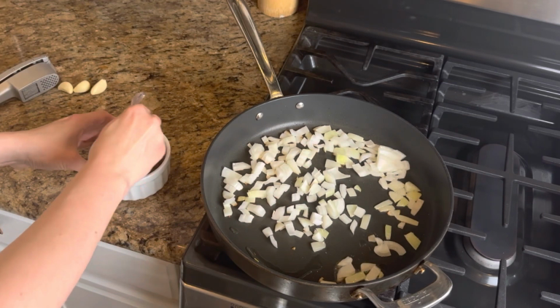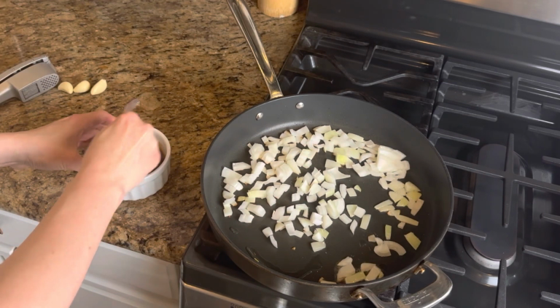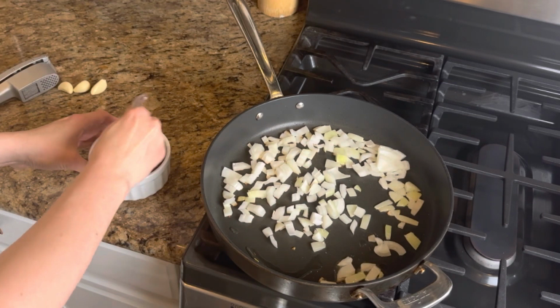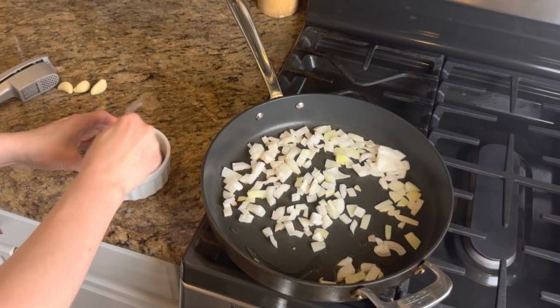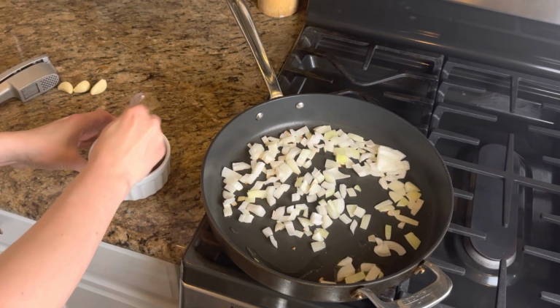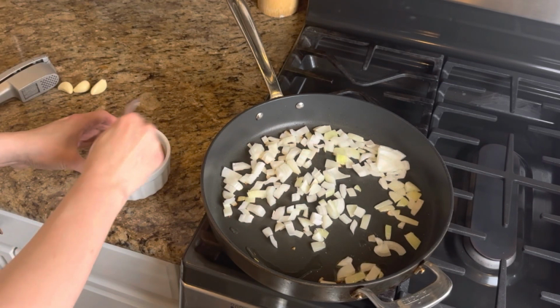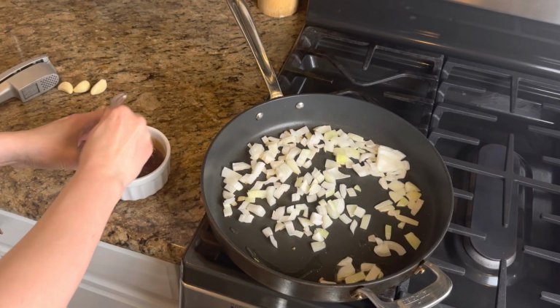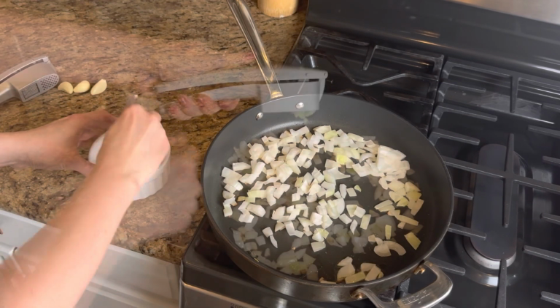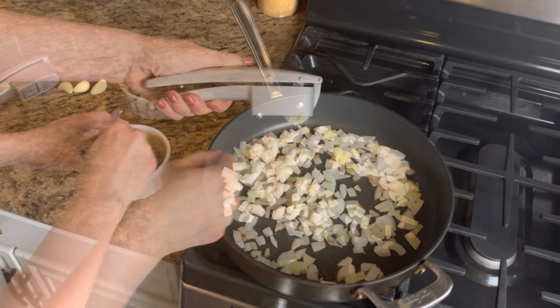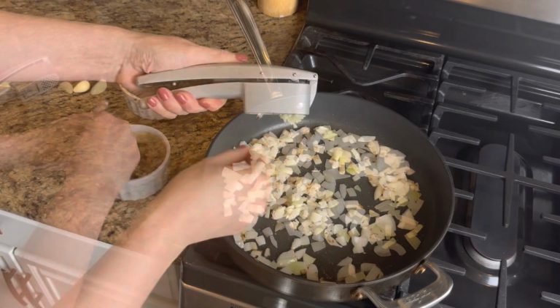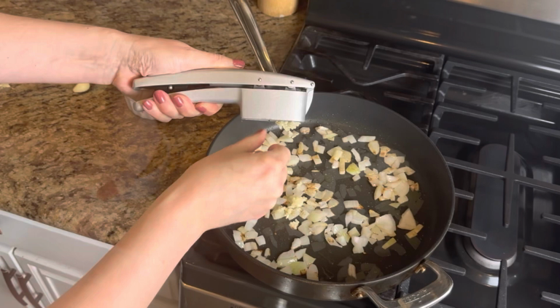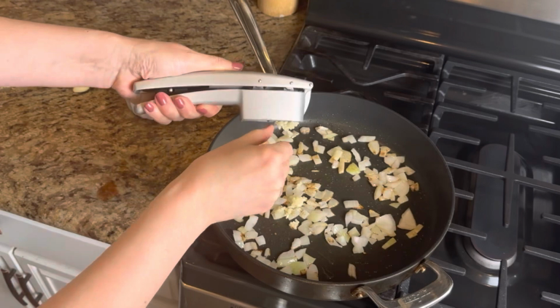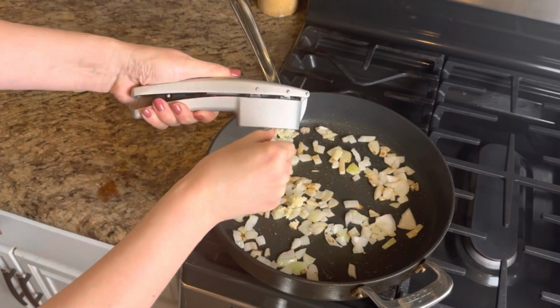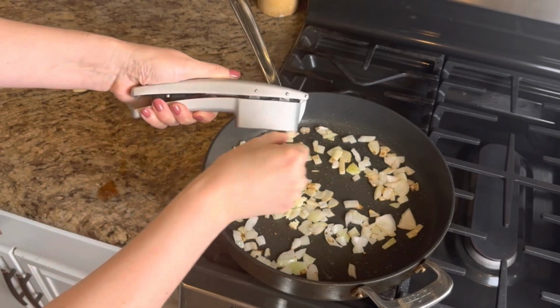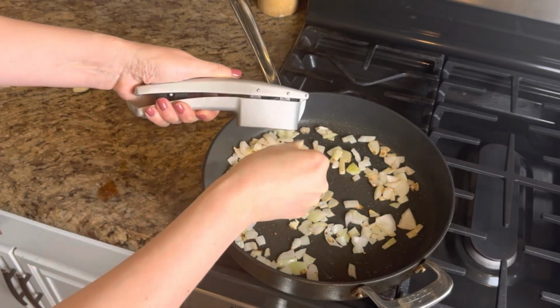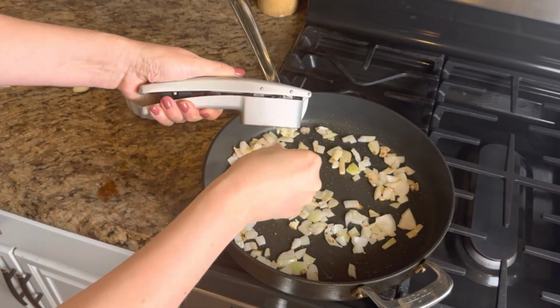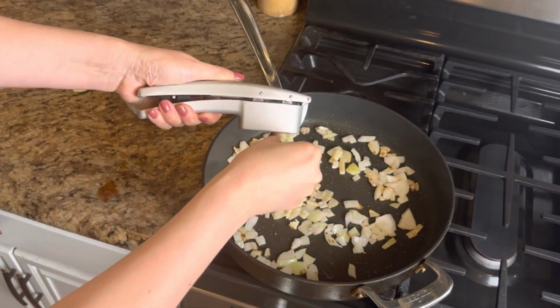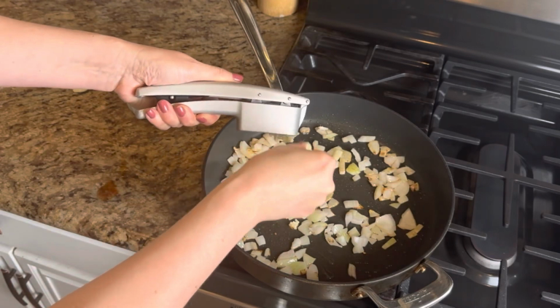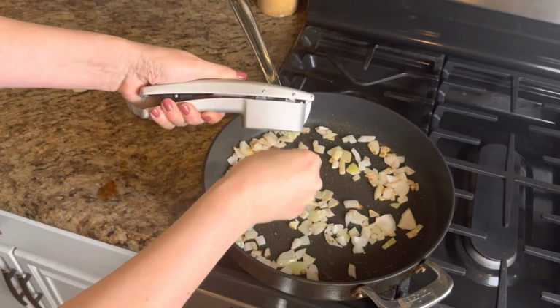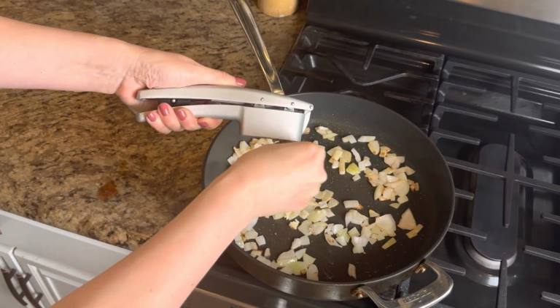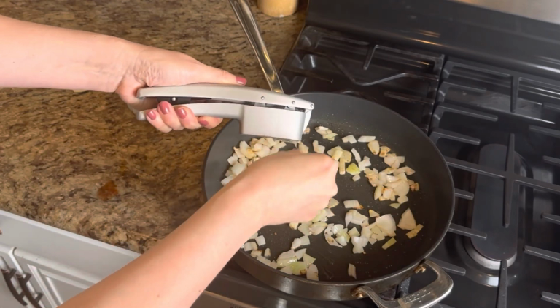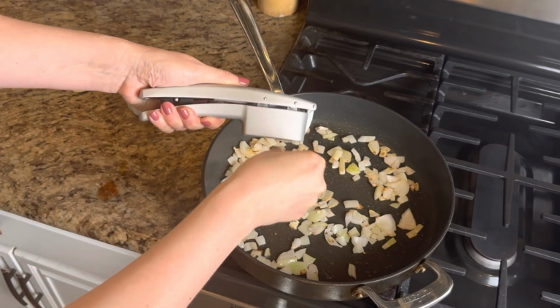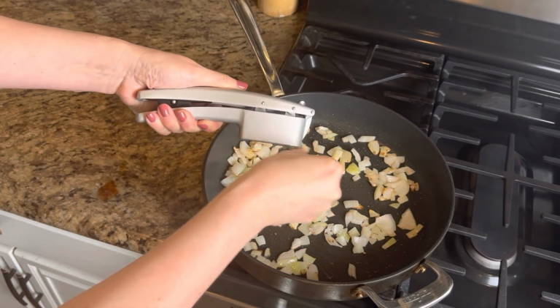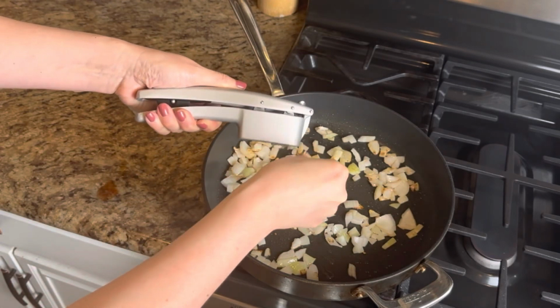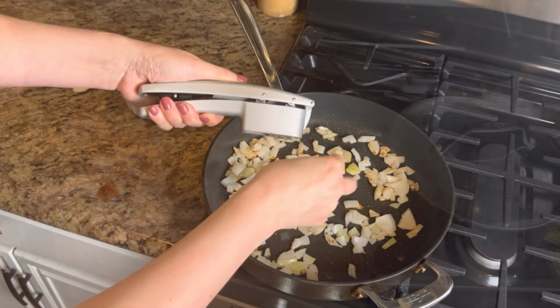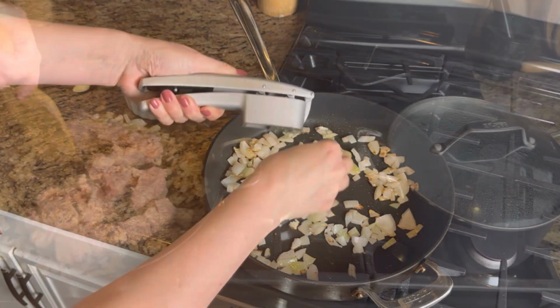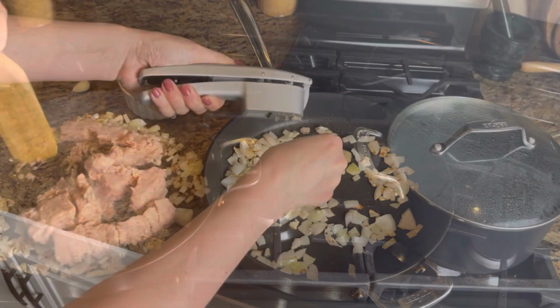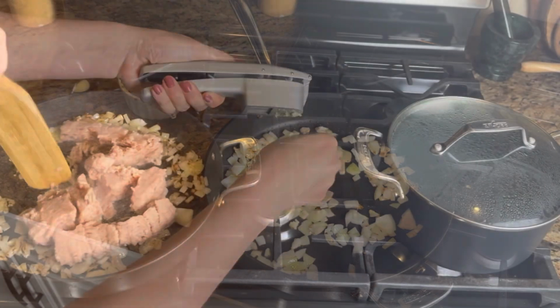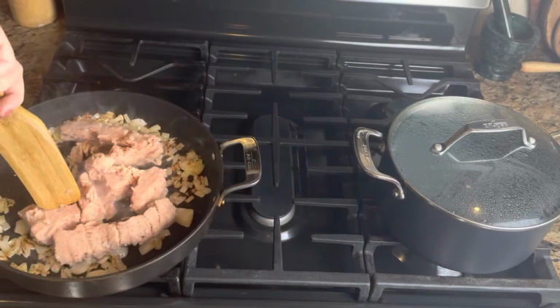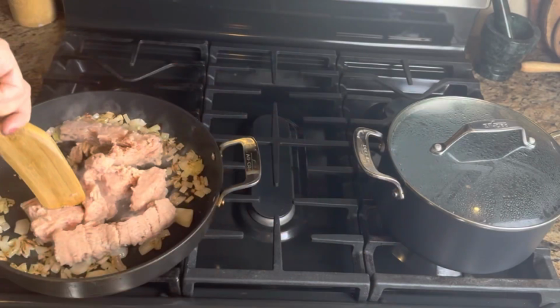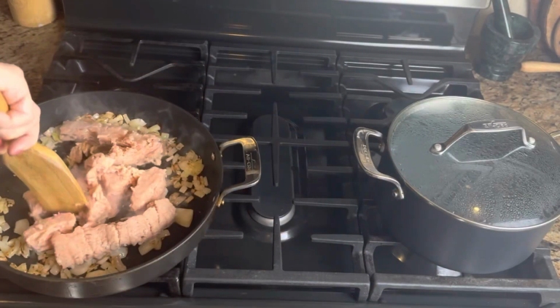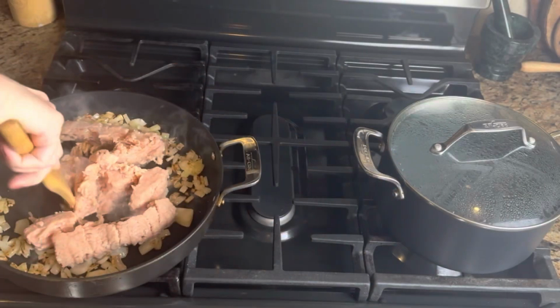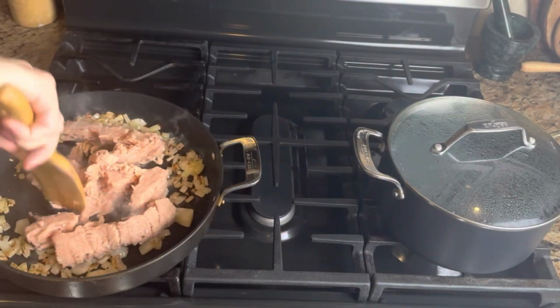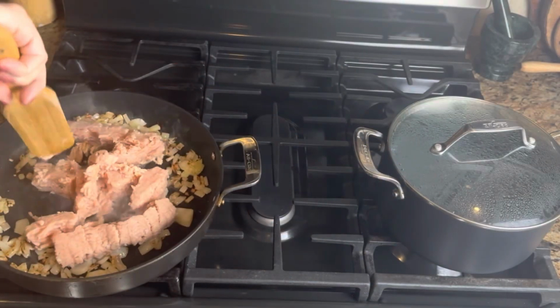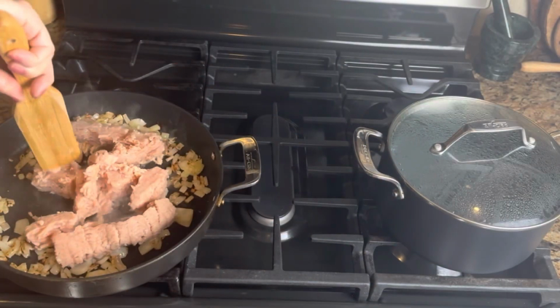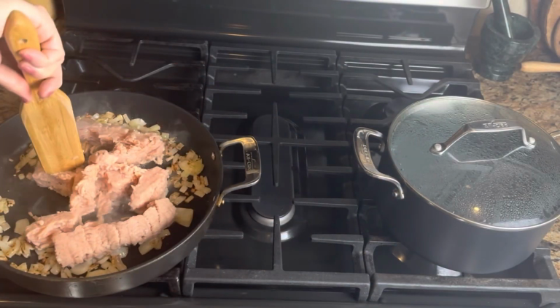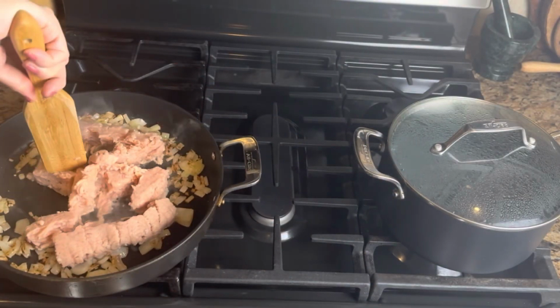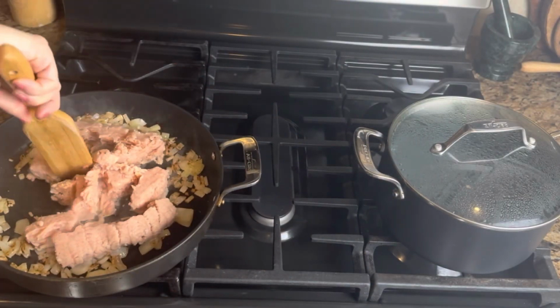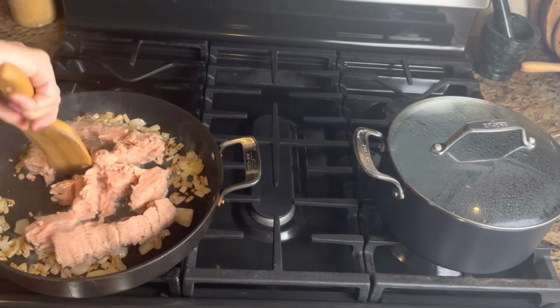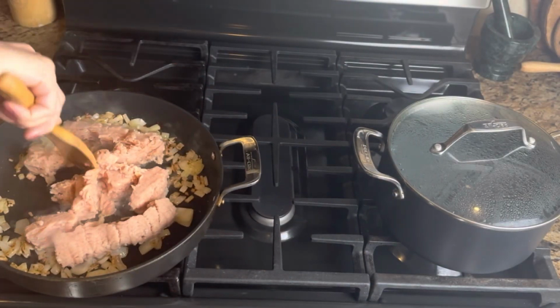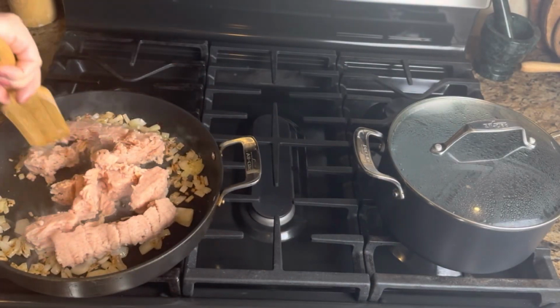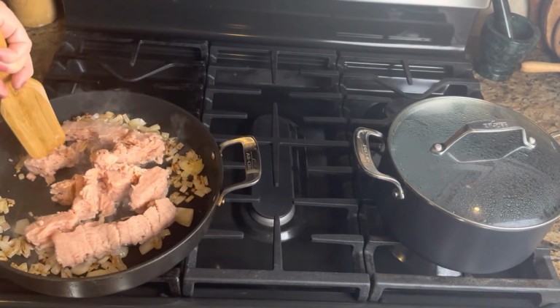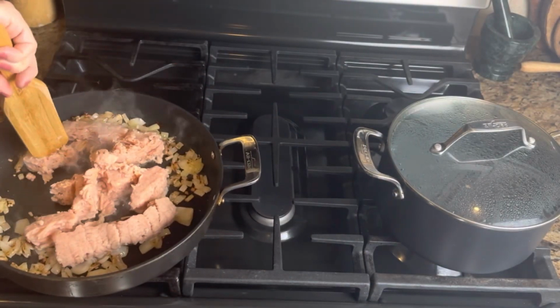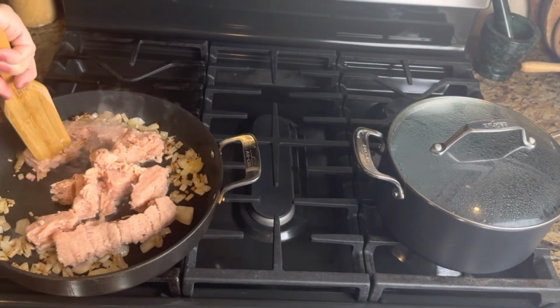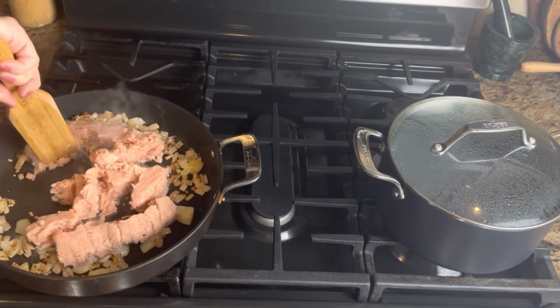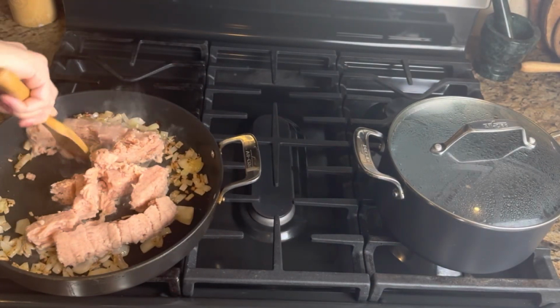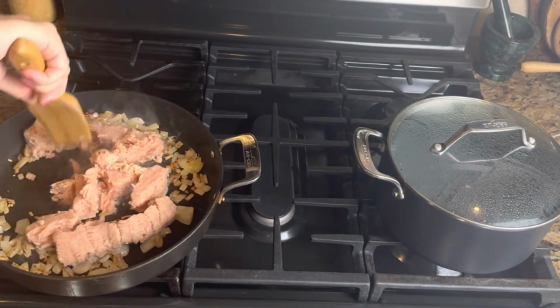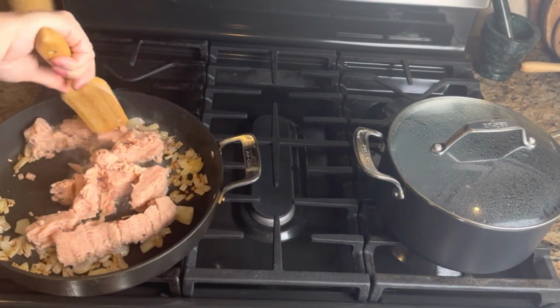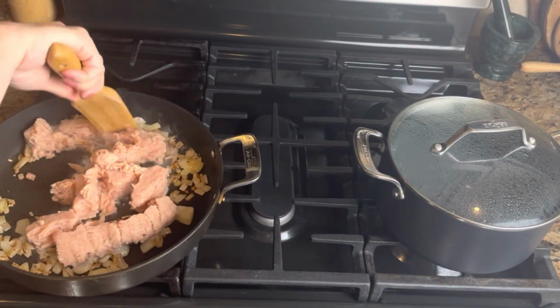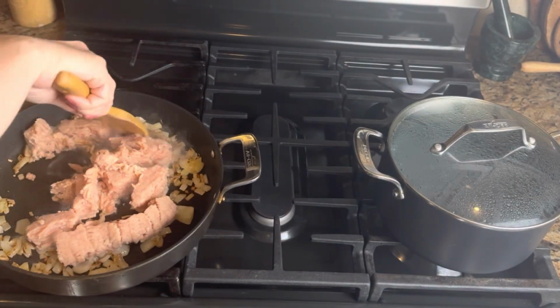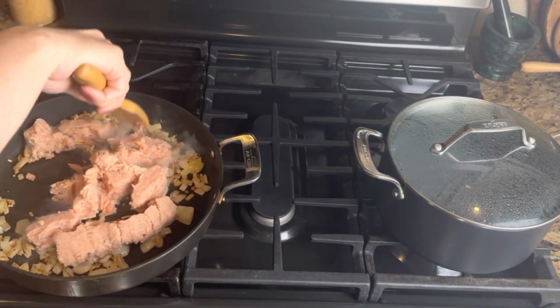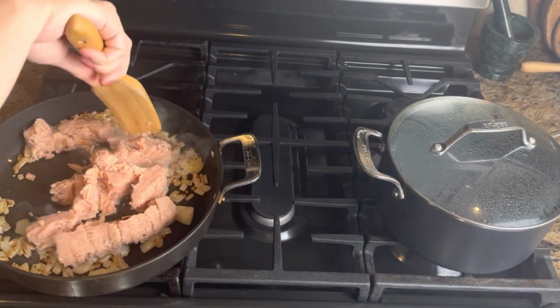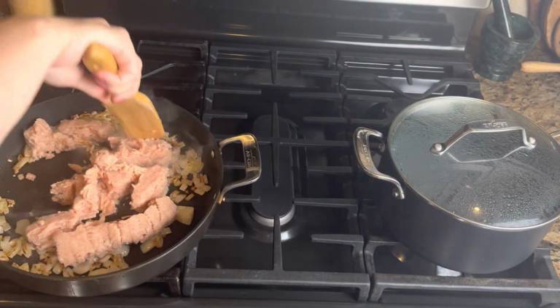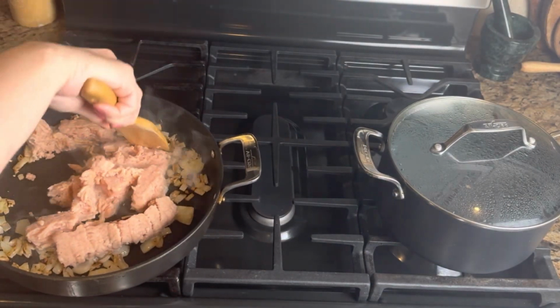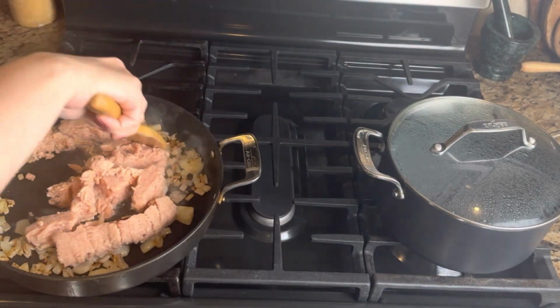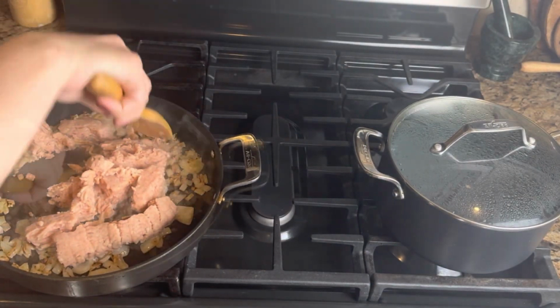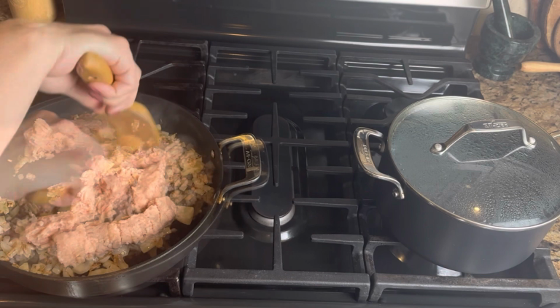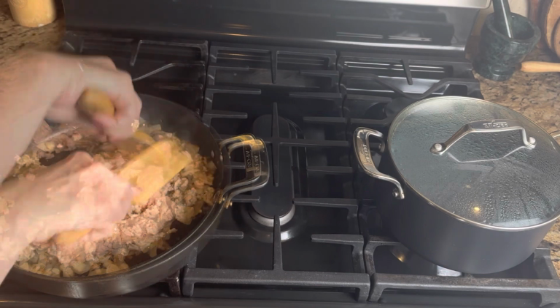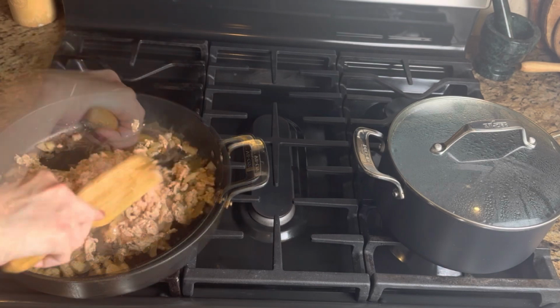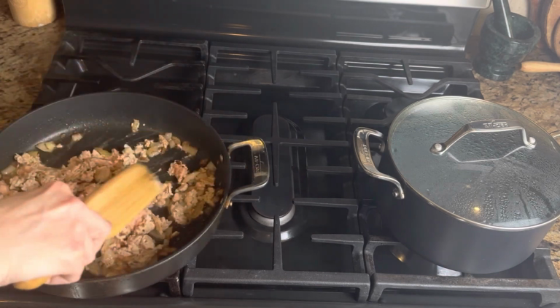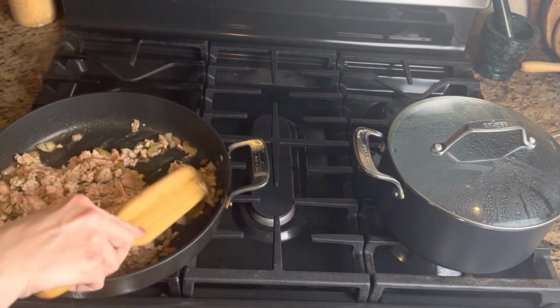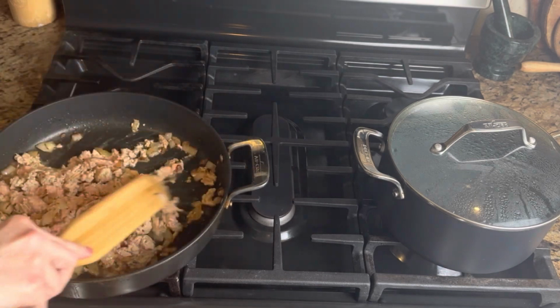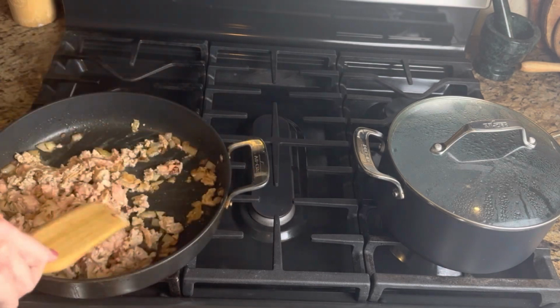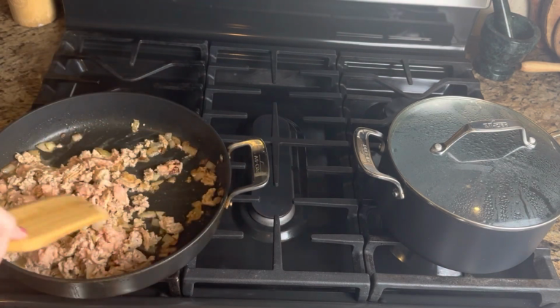You will stir all of that together and set it aside, and then you will pop in two cloves of minced garlic and your one pound of ground chicken.